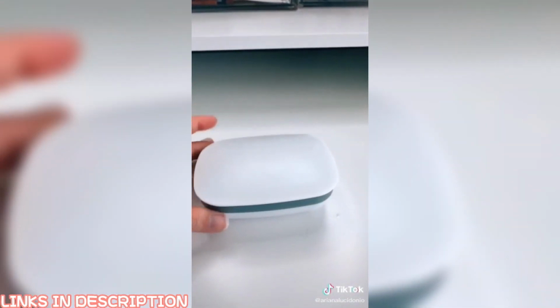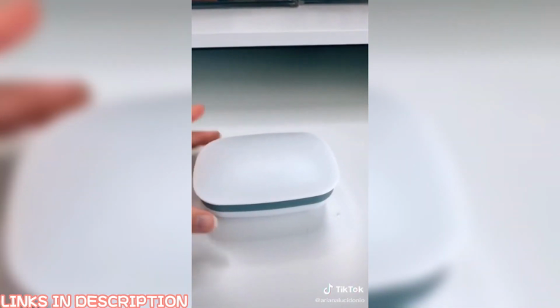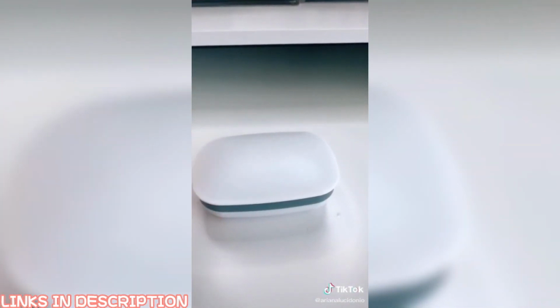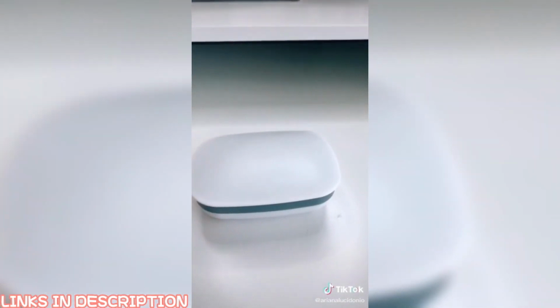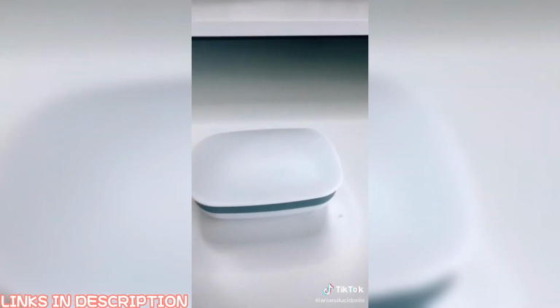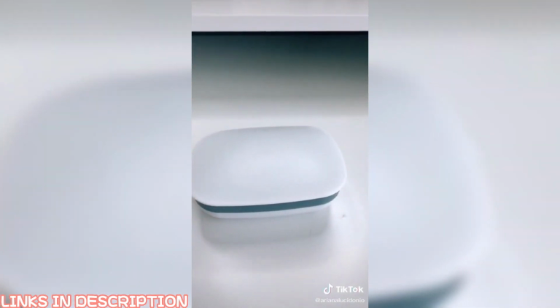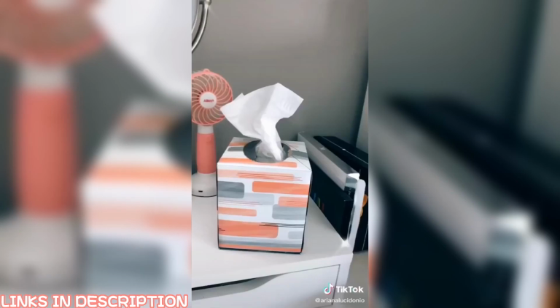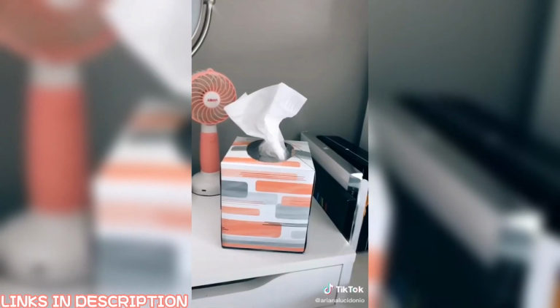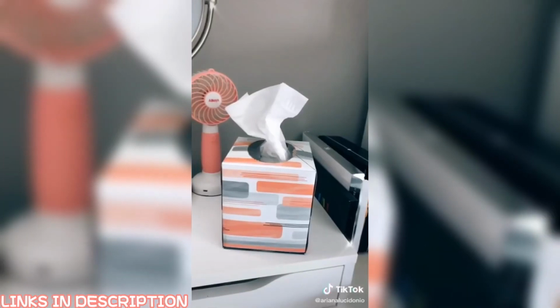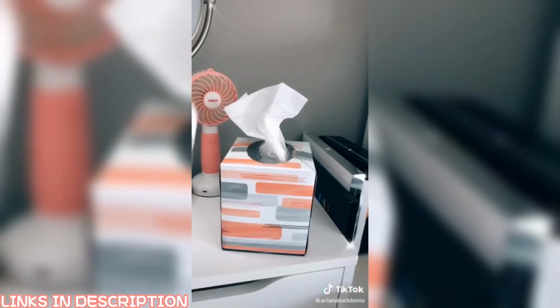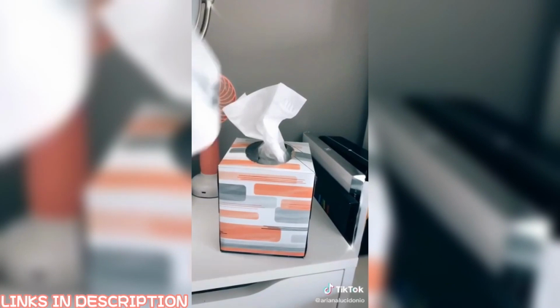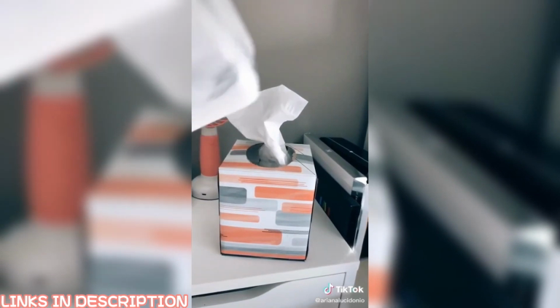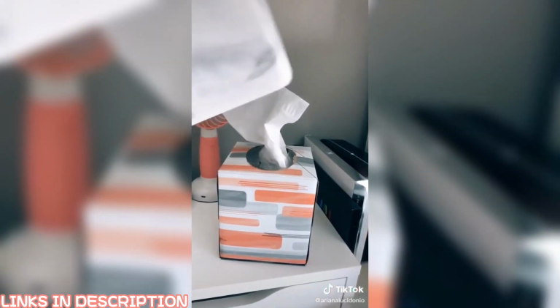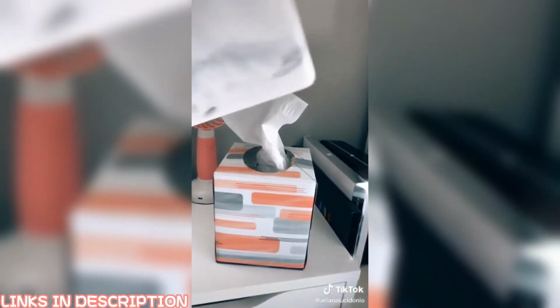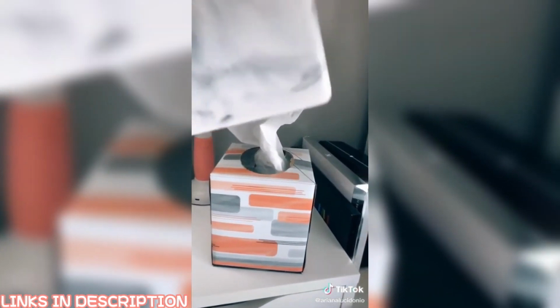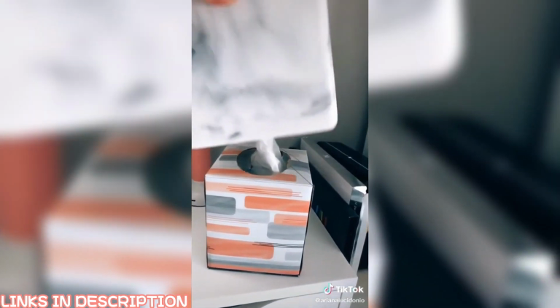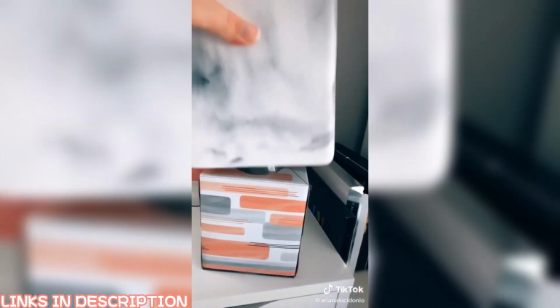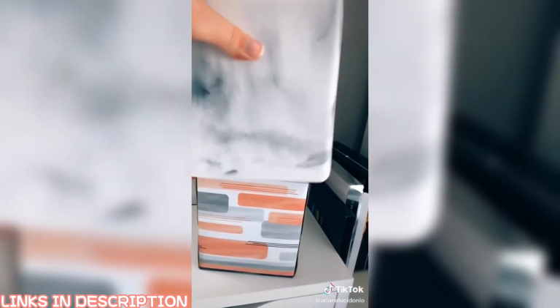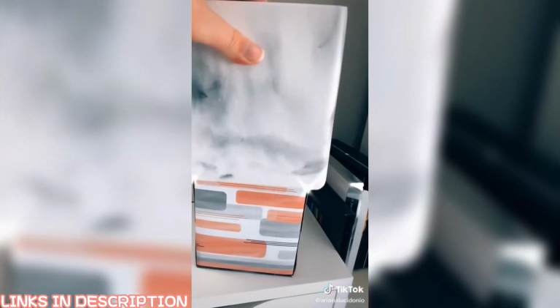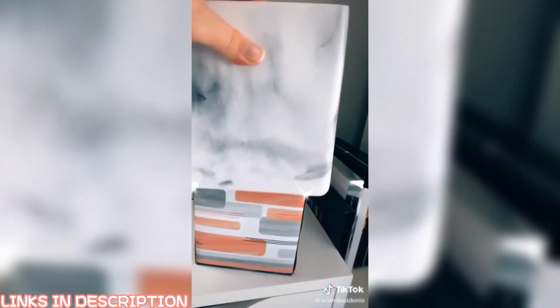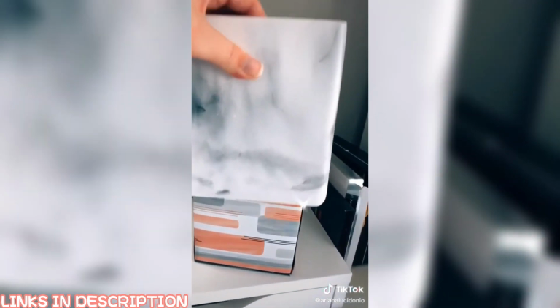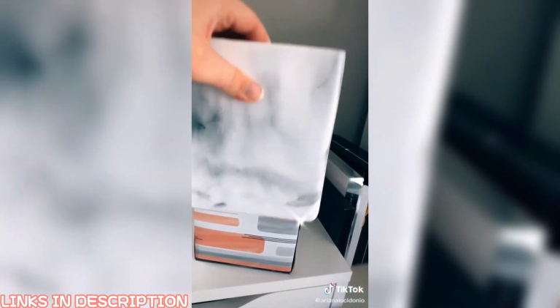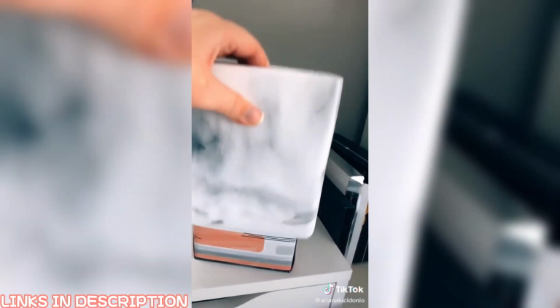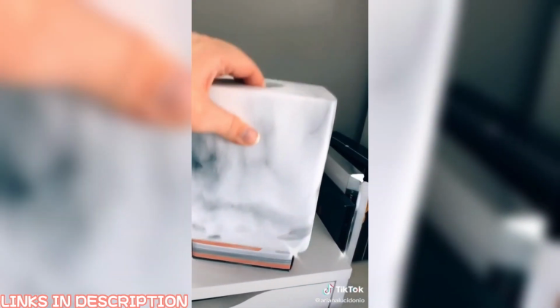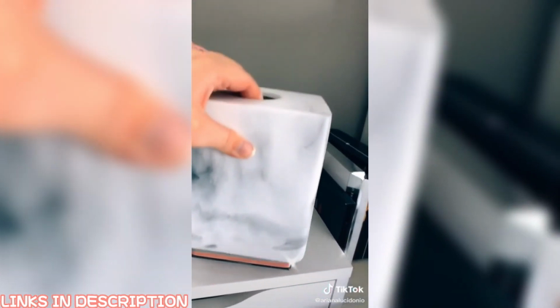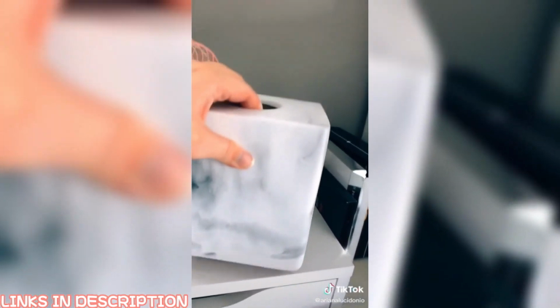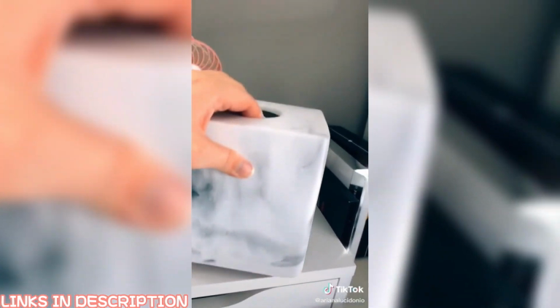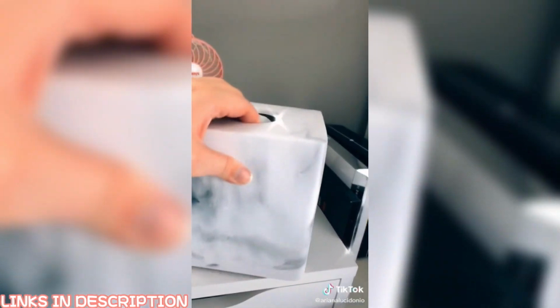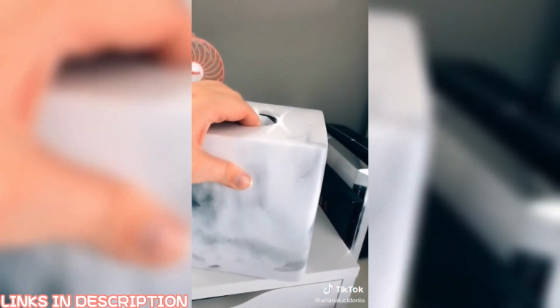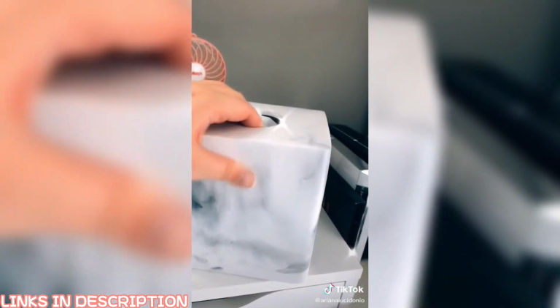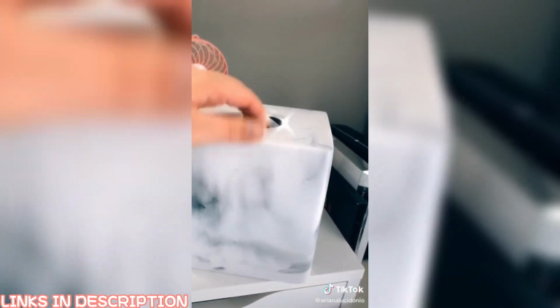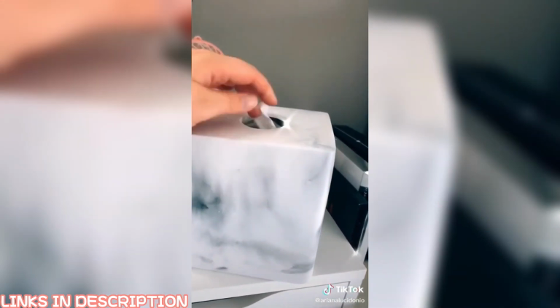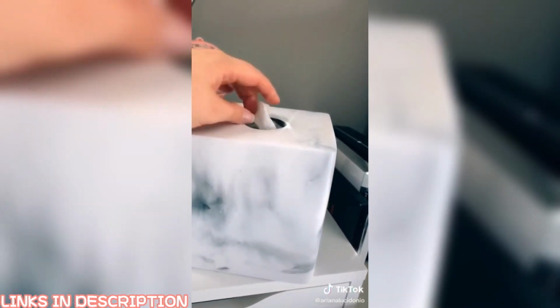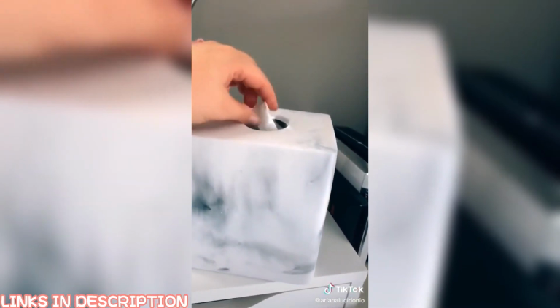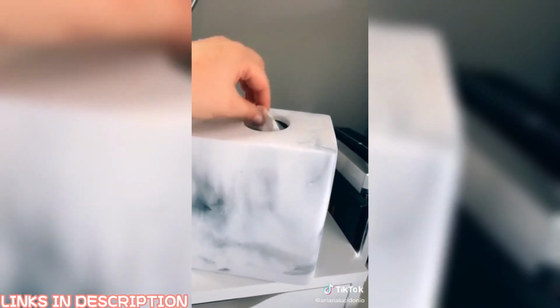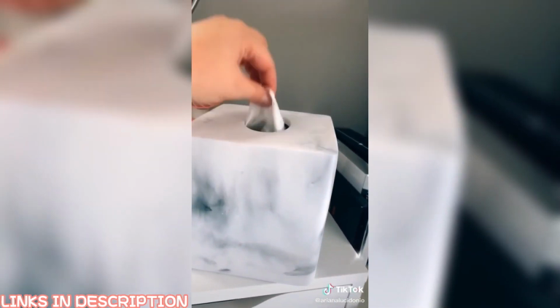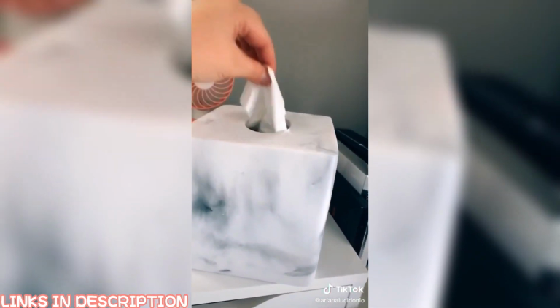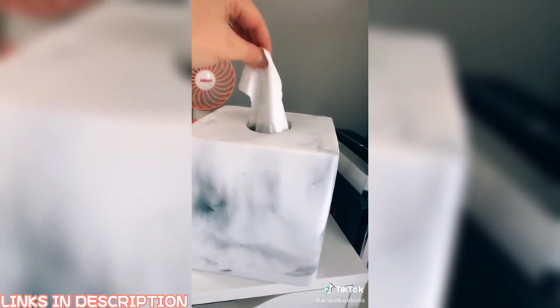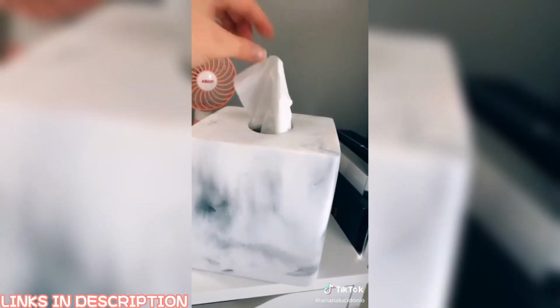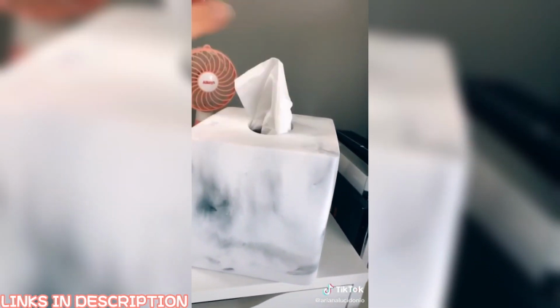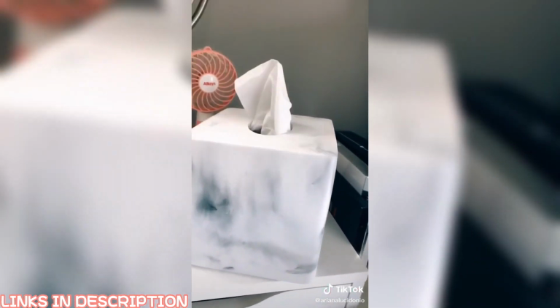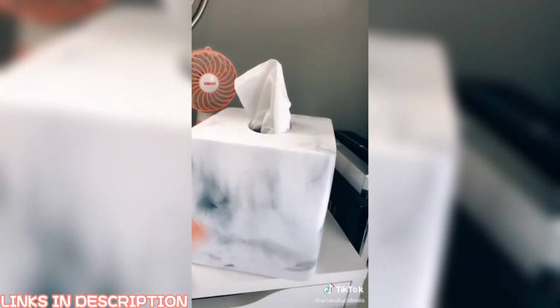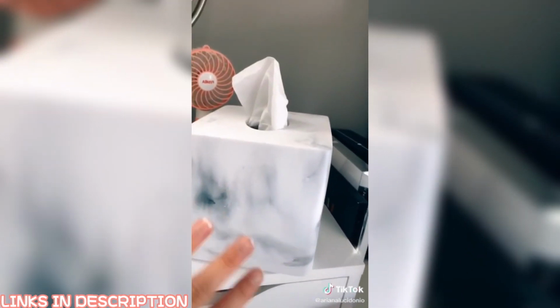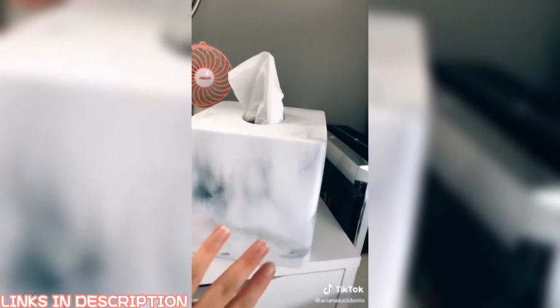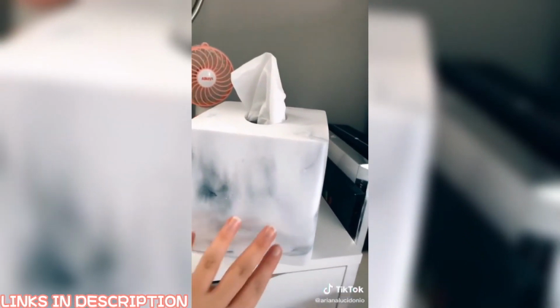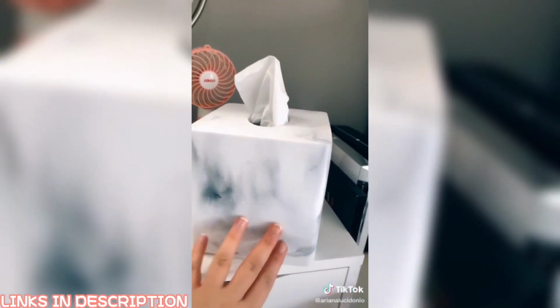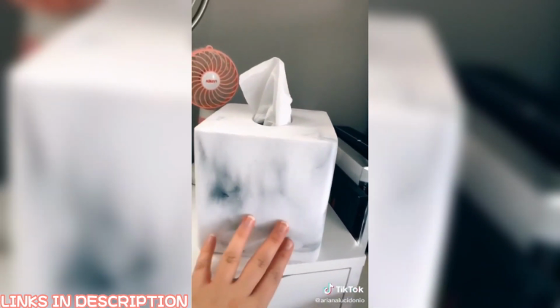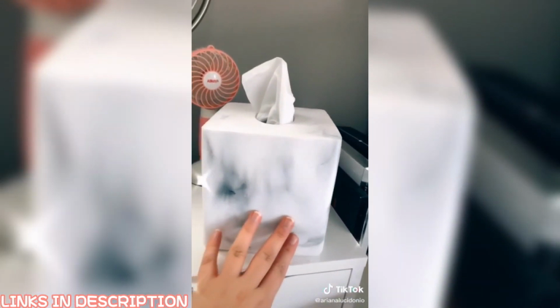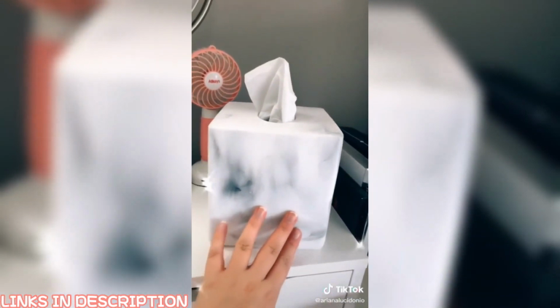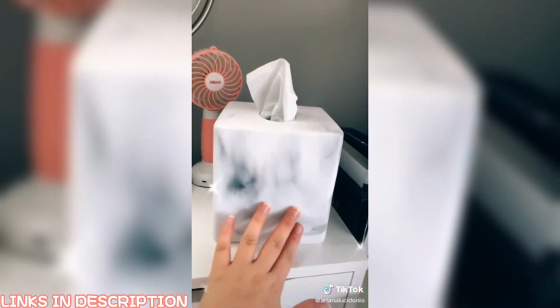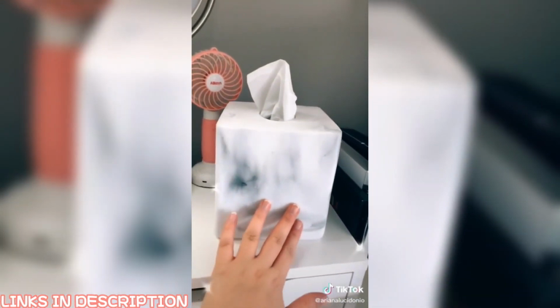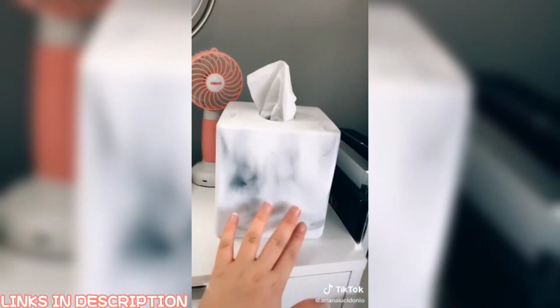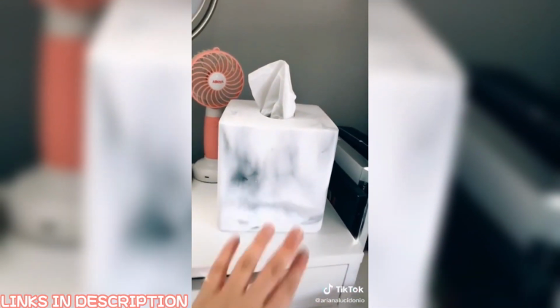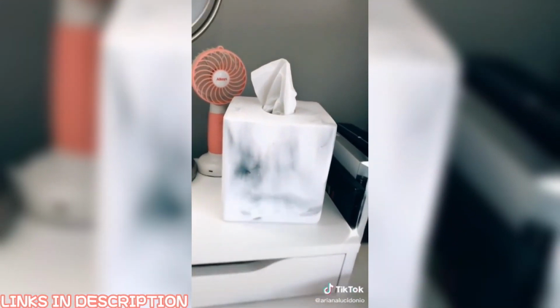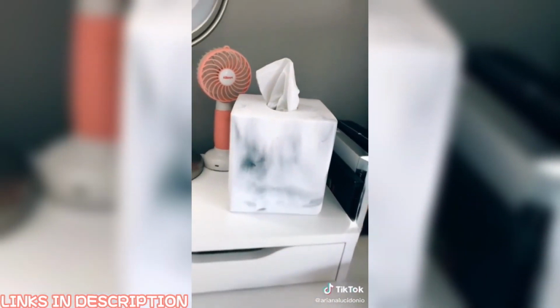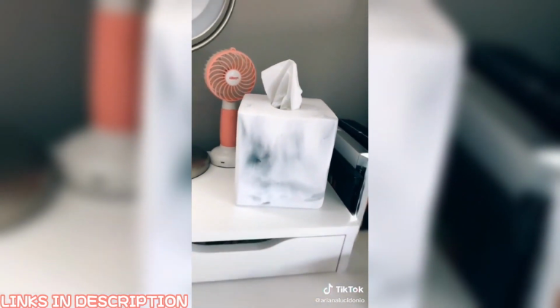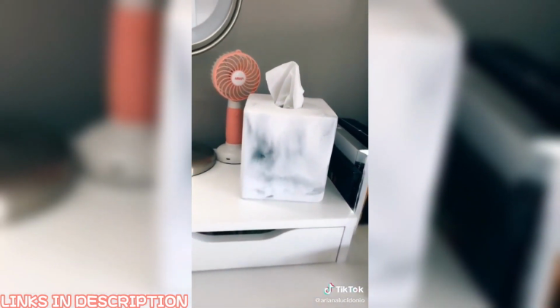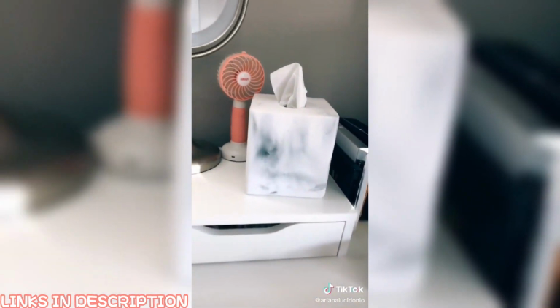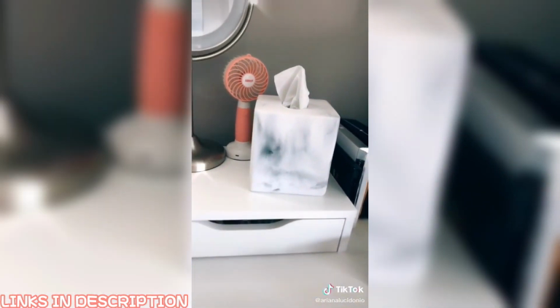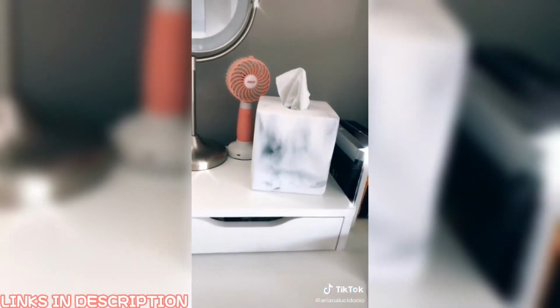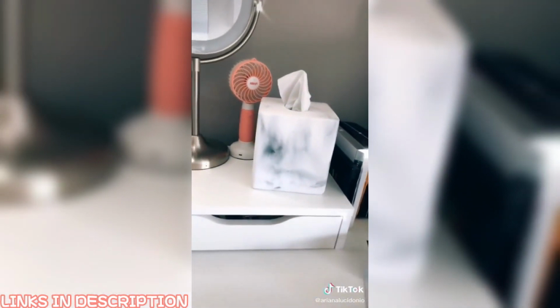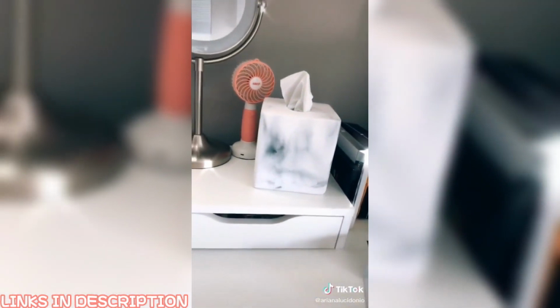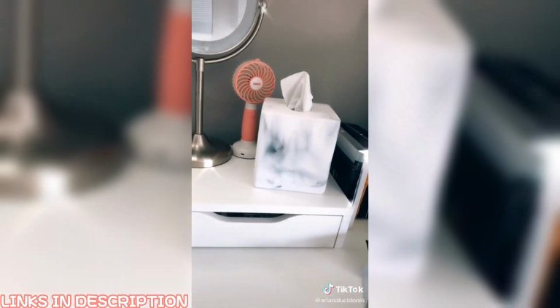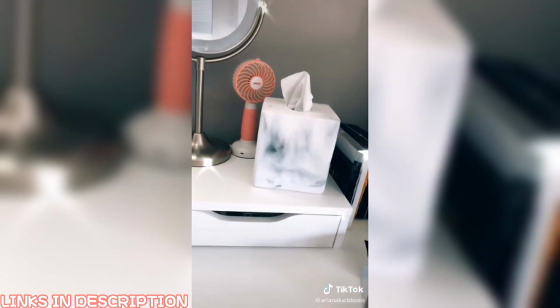And lastly is this tissue cover. It's marble and it just helps my desk look more cohesive. All the links are in my bio.